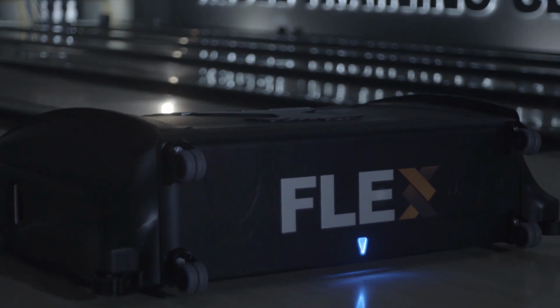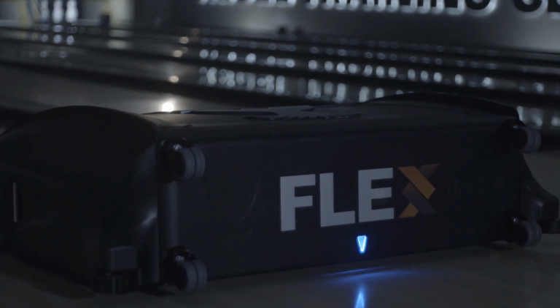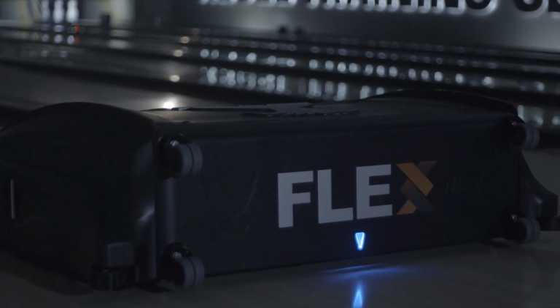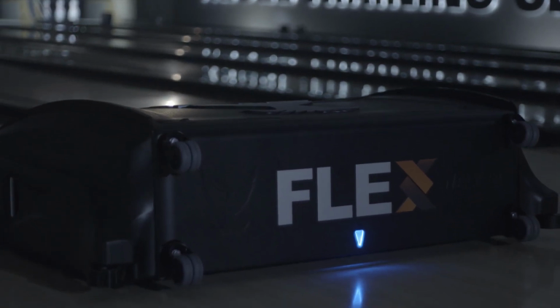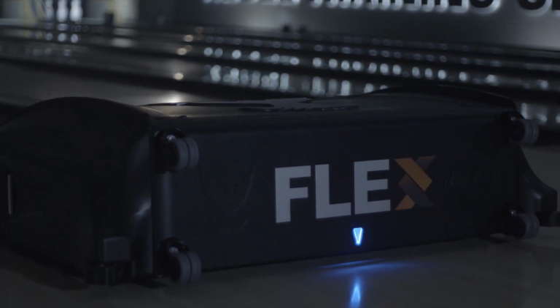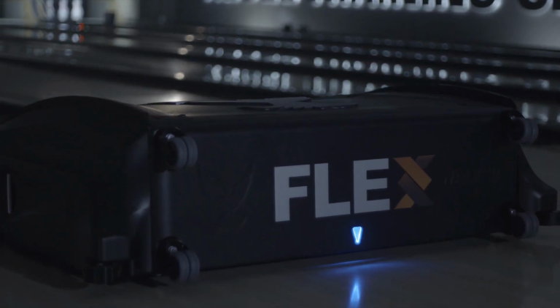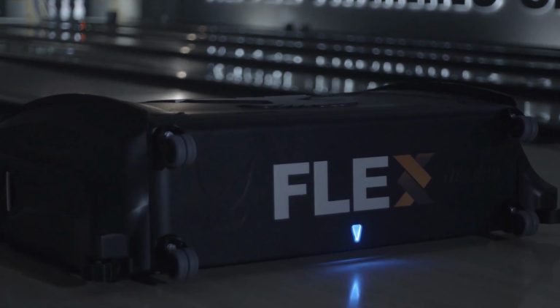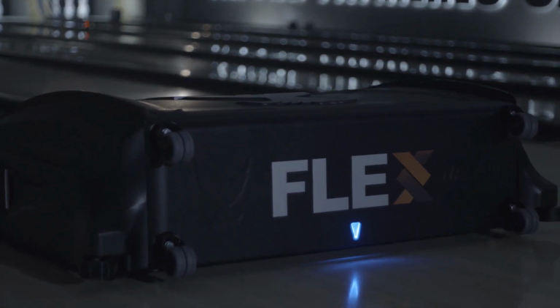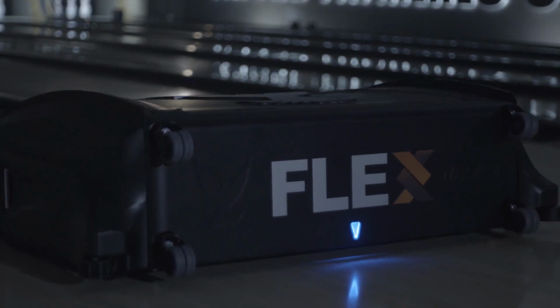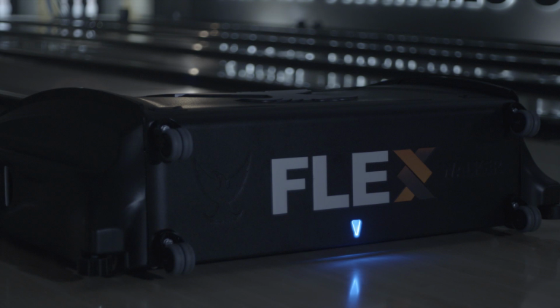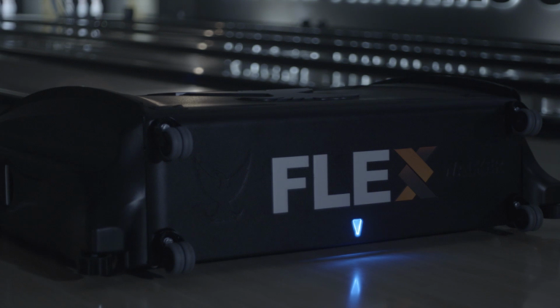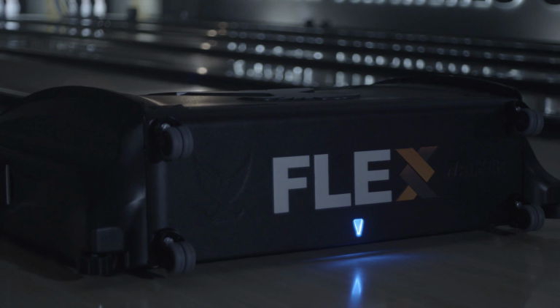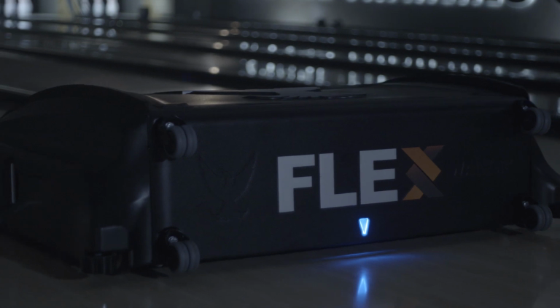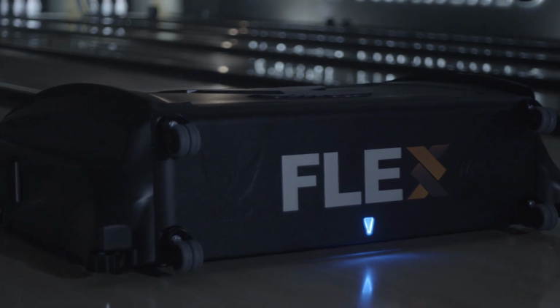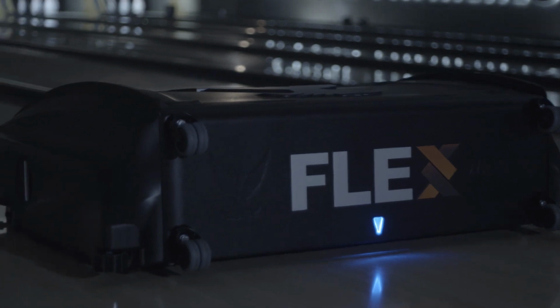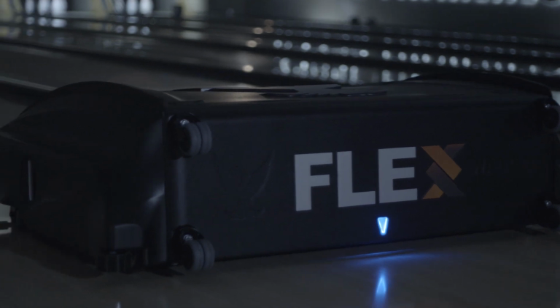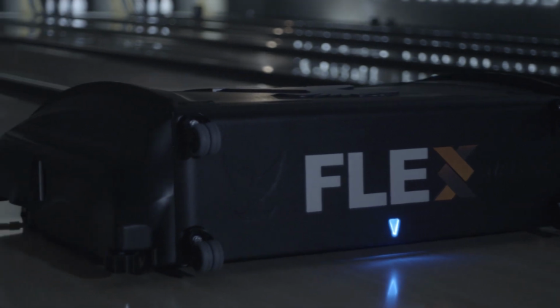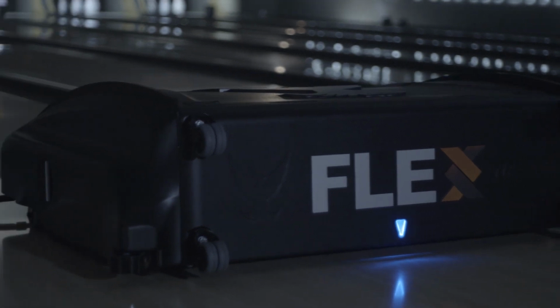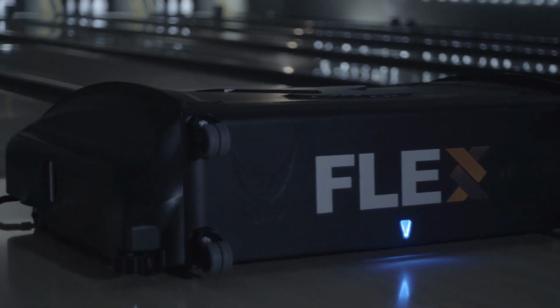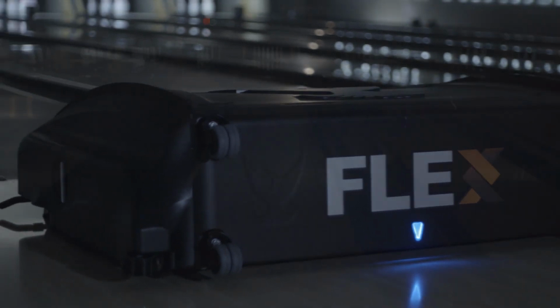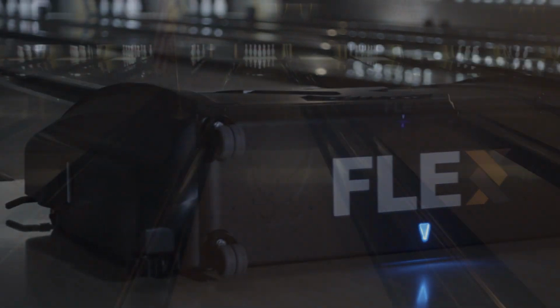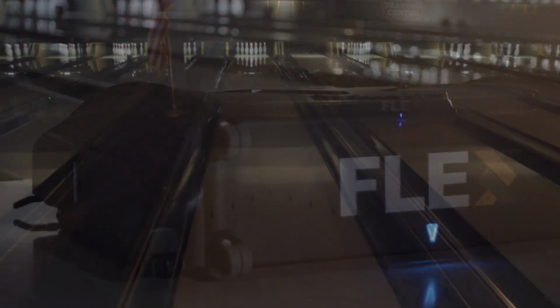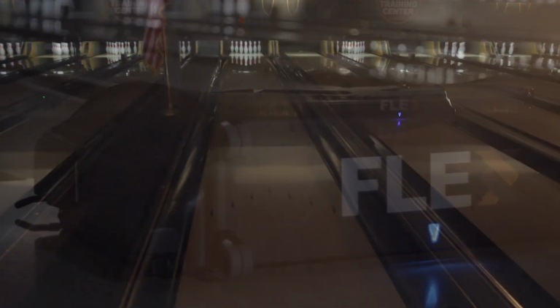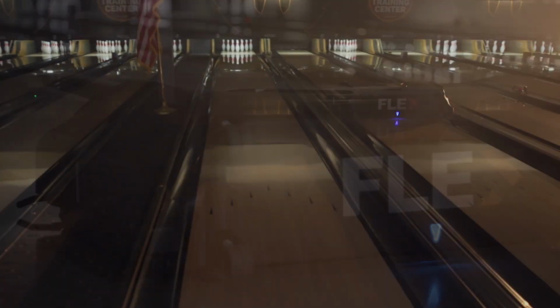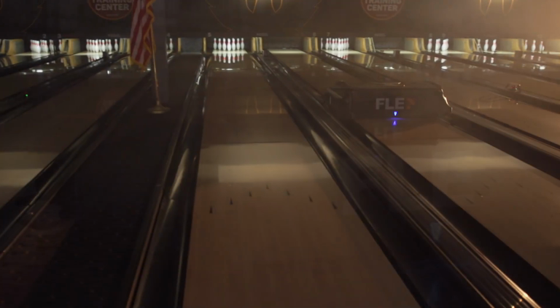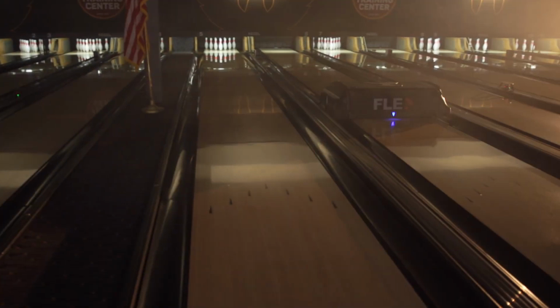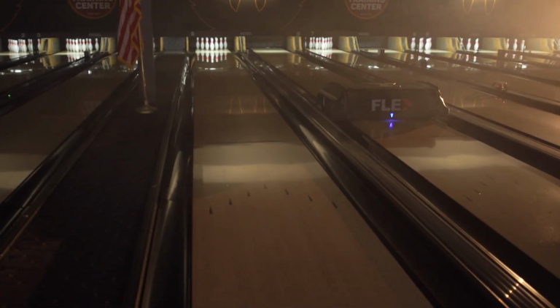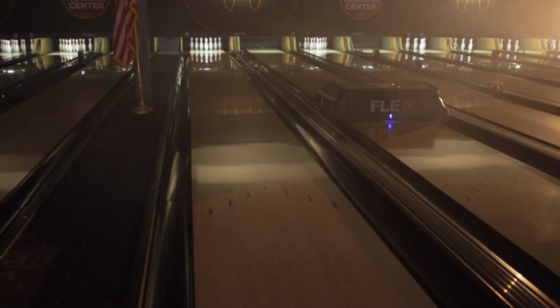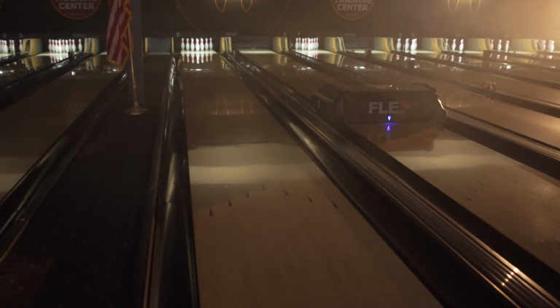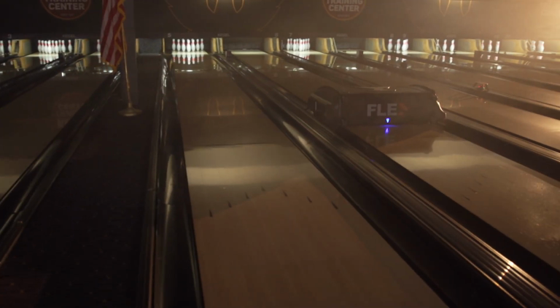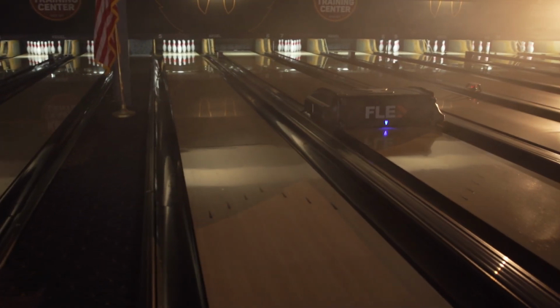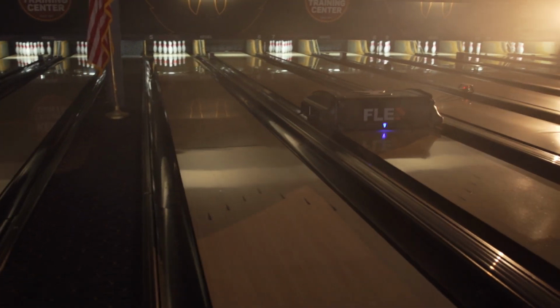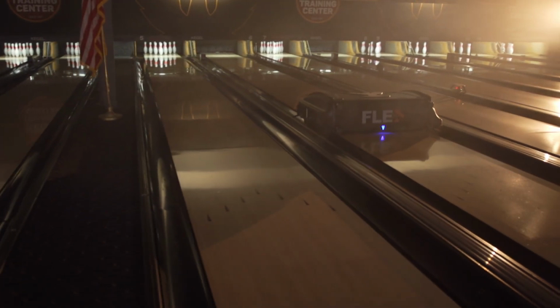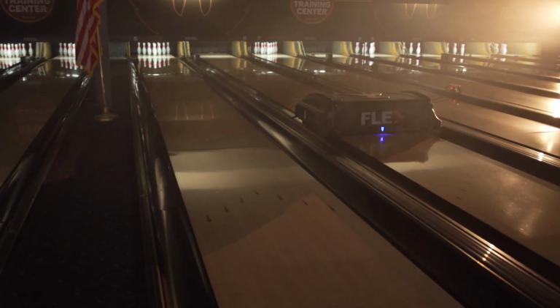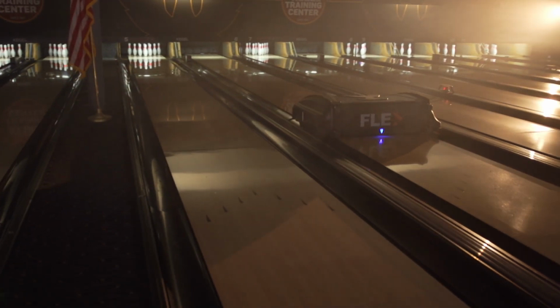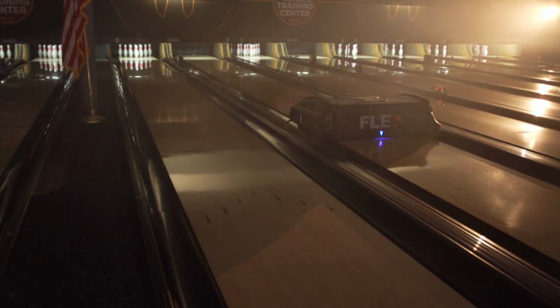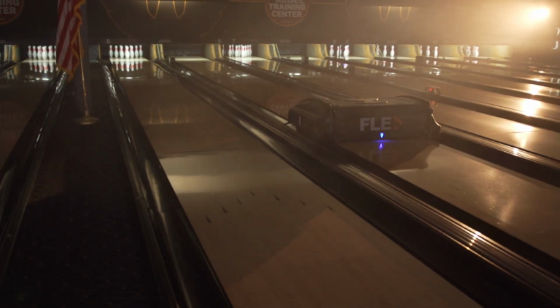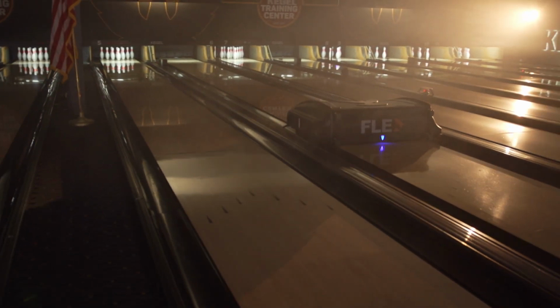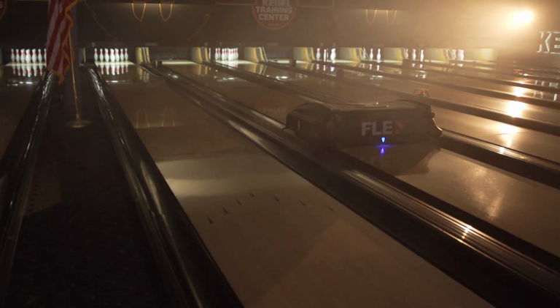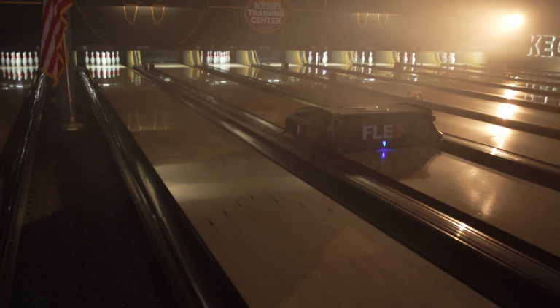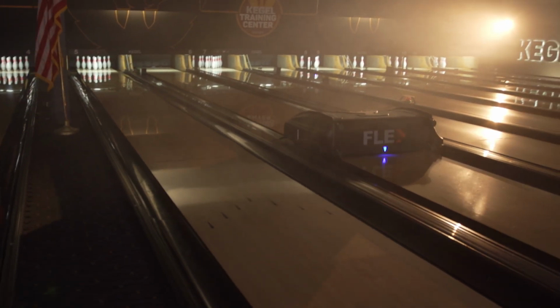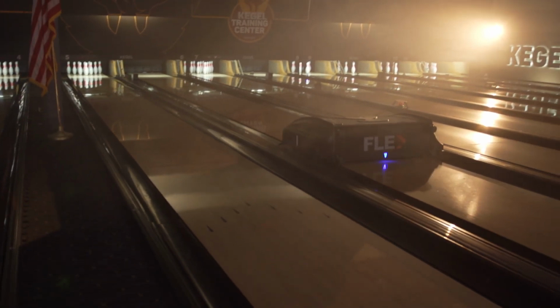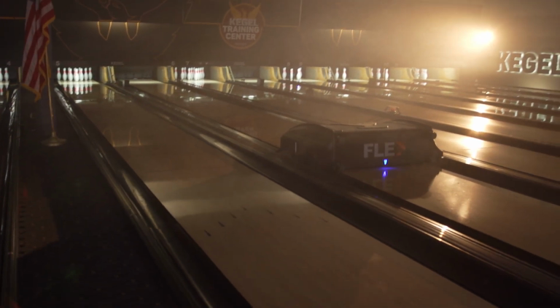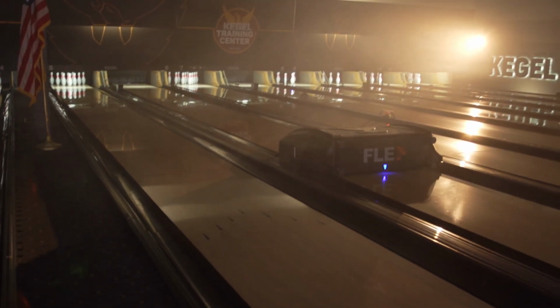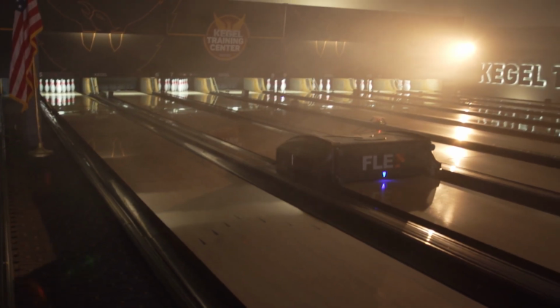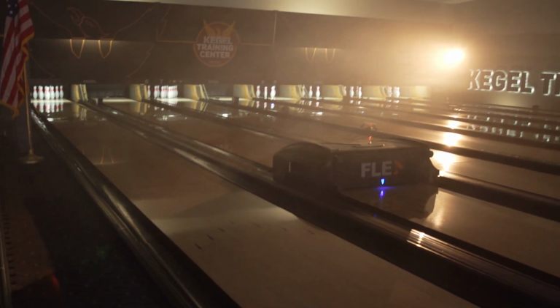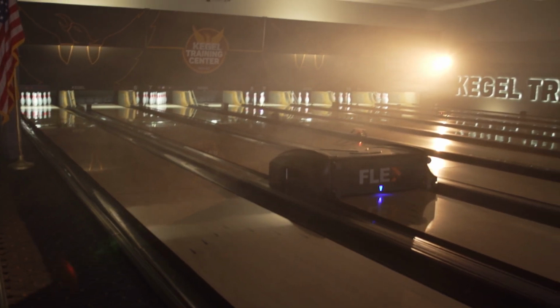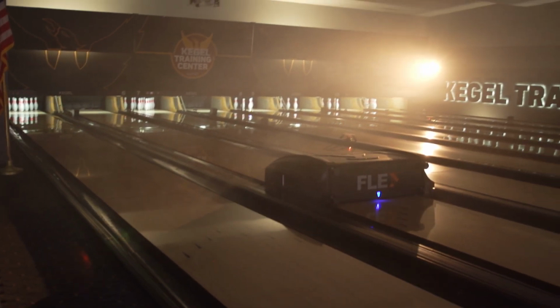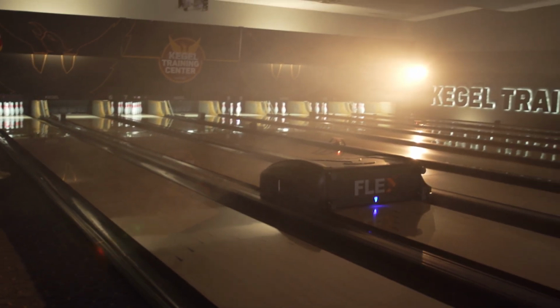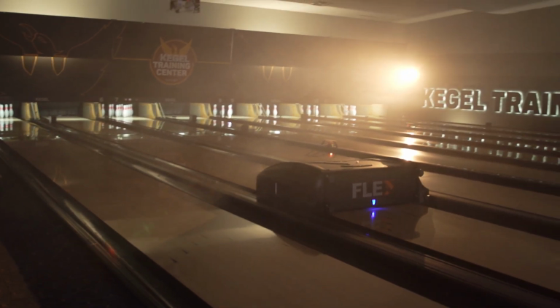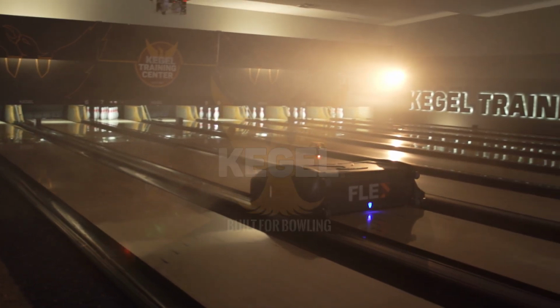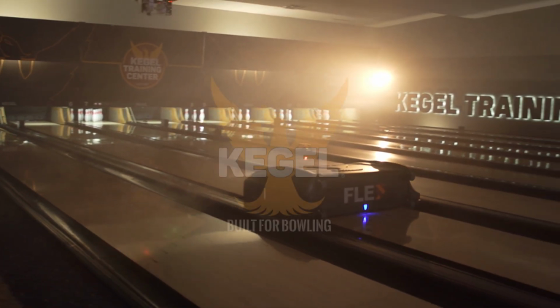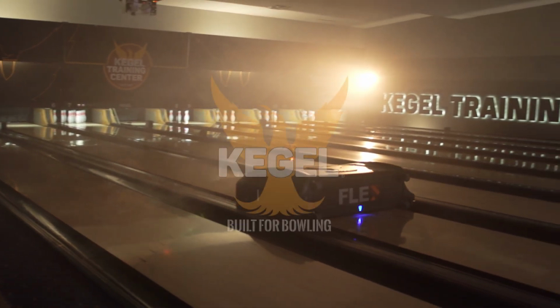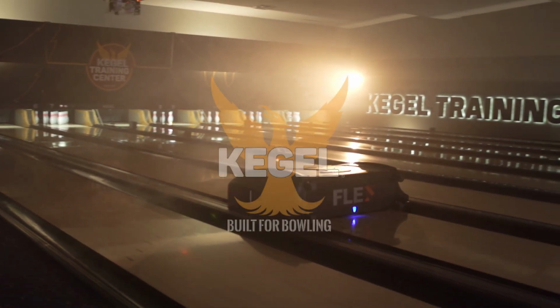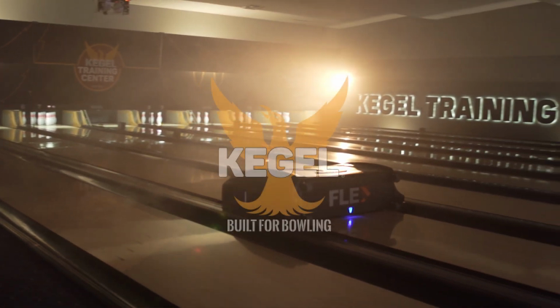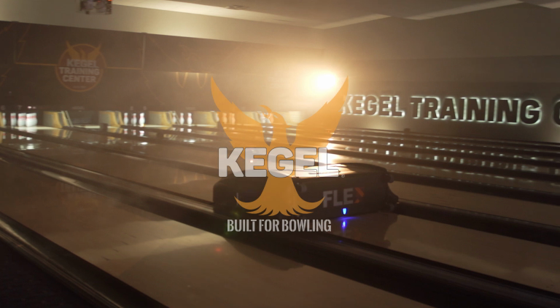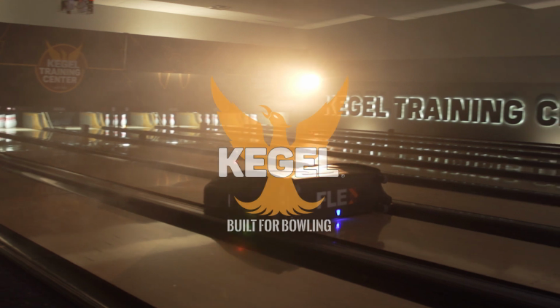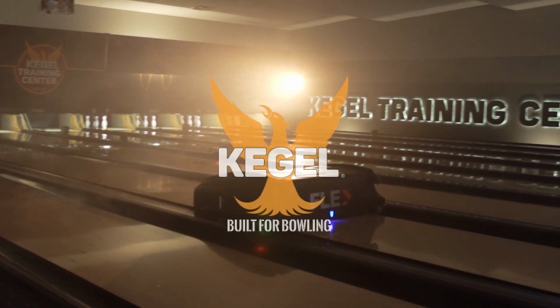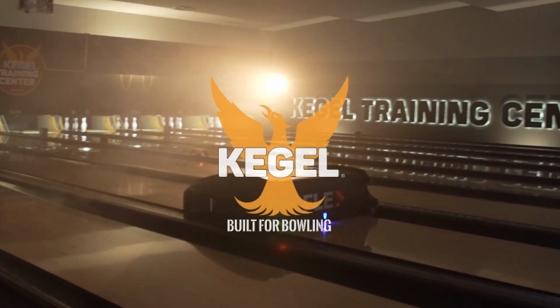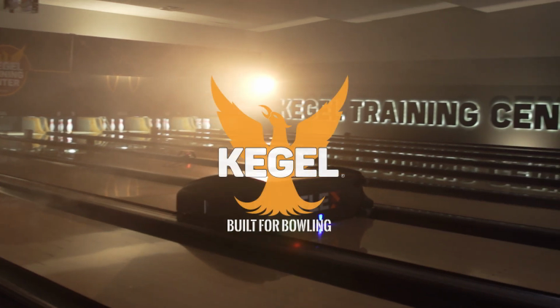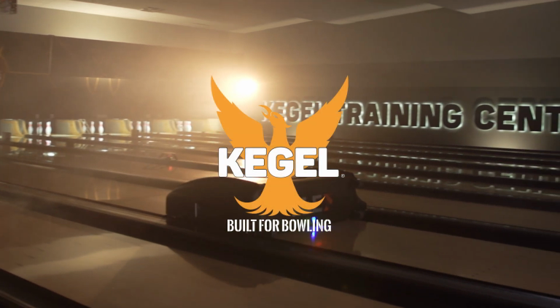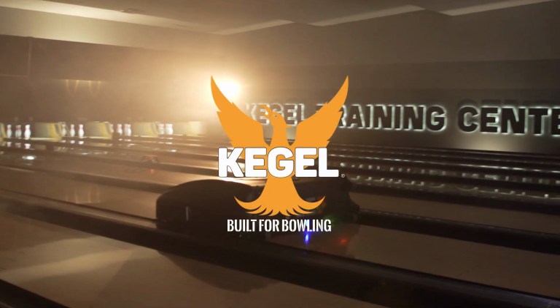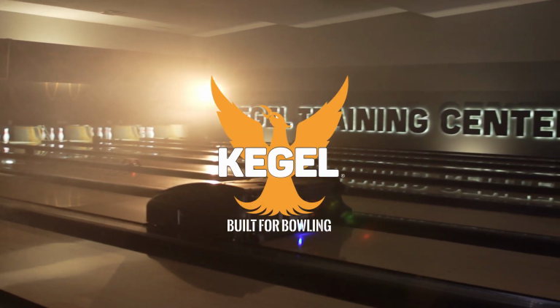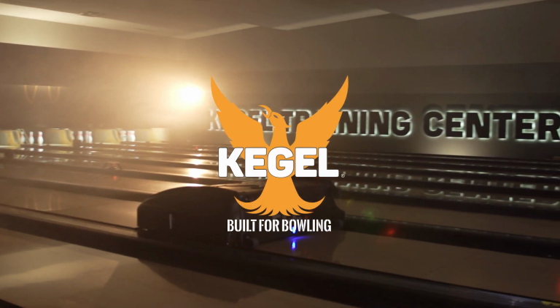Power, control, flexibility, and reliability at the touch of a button.